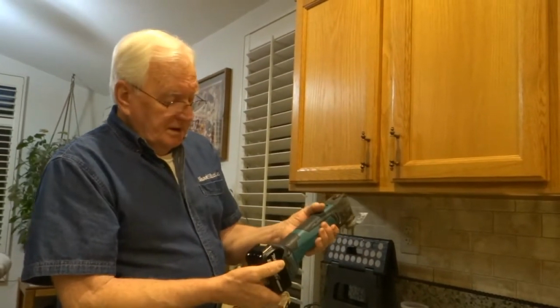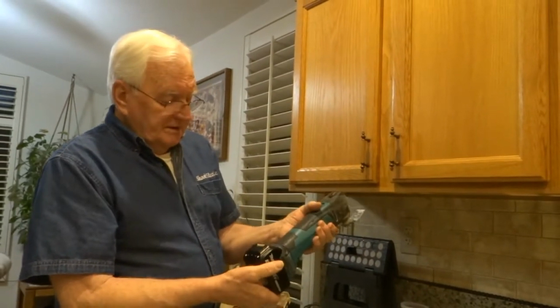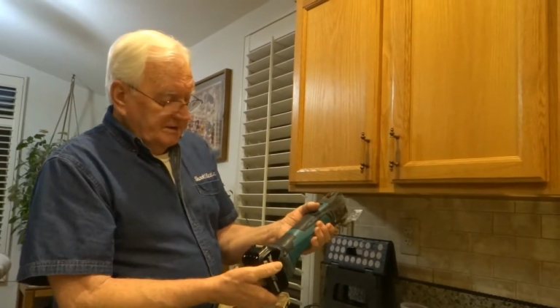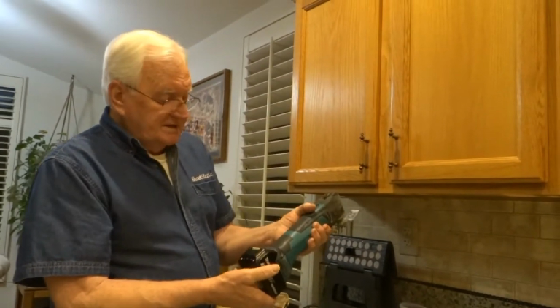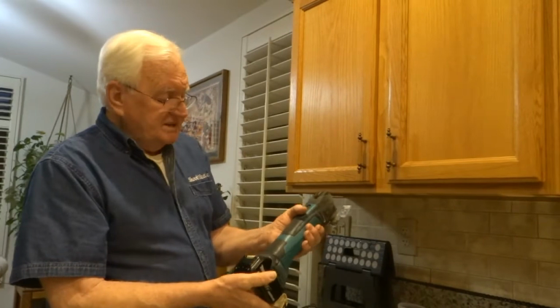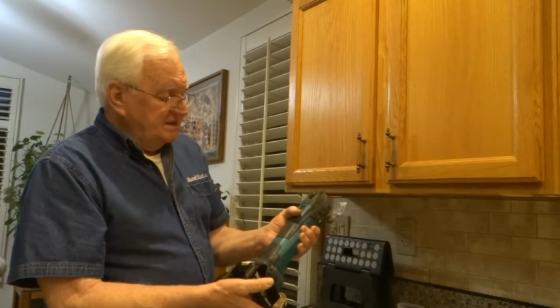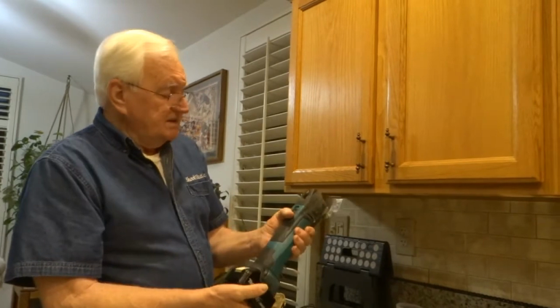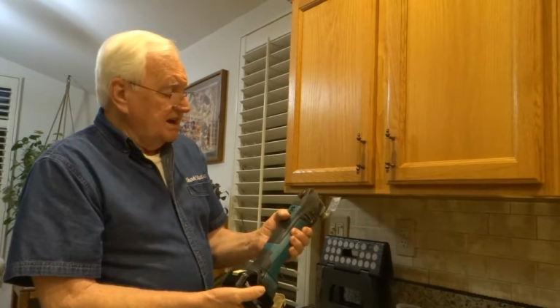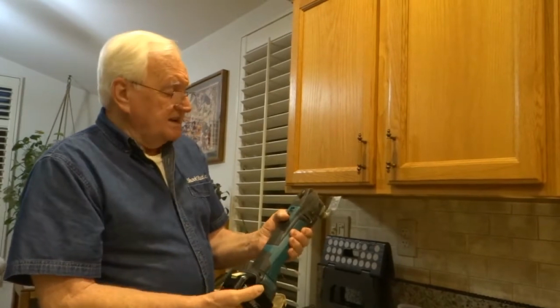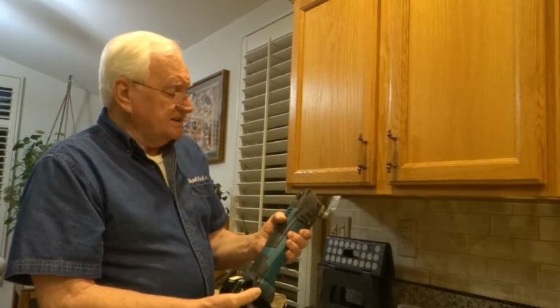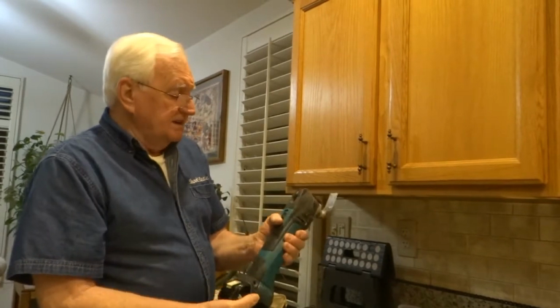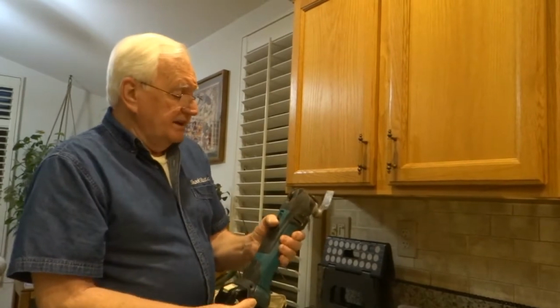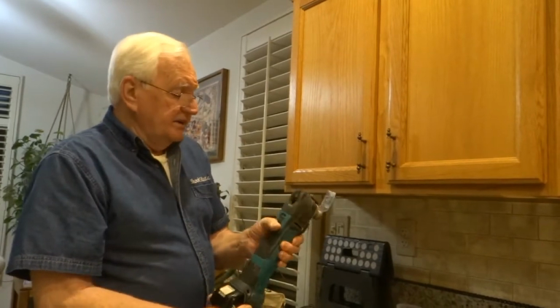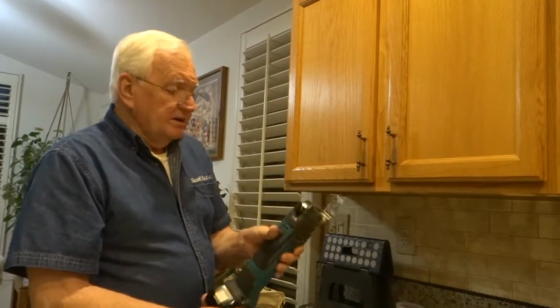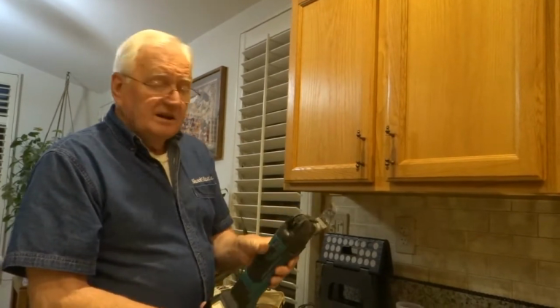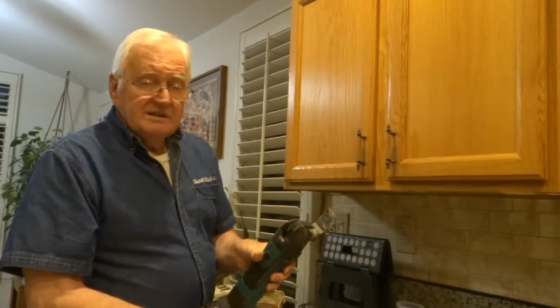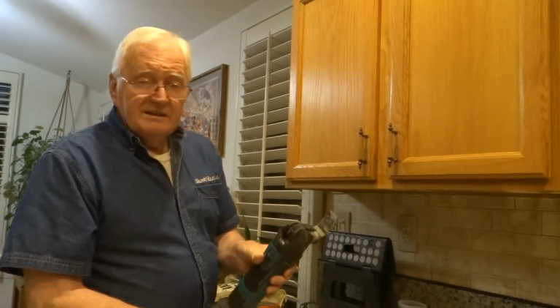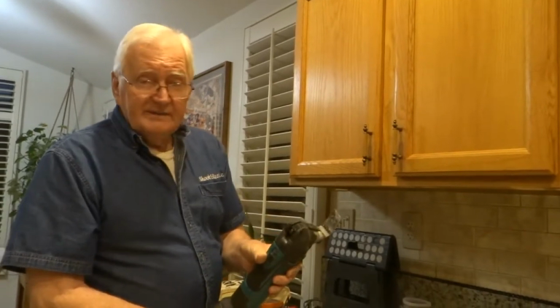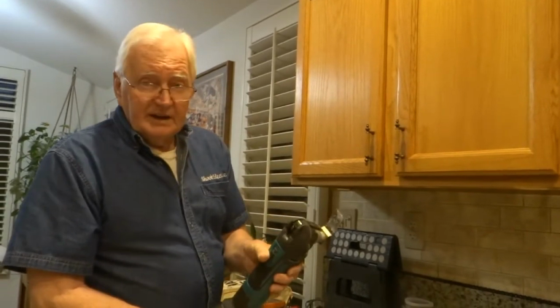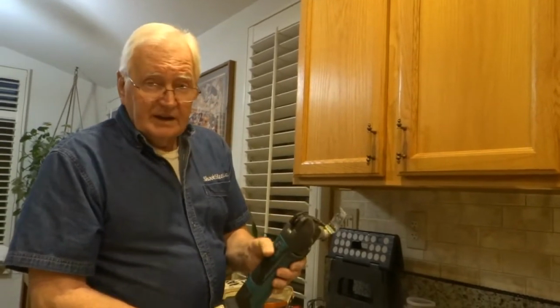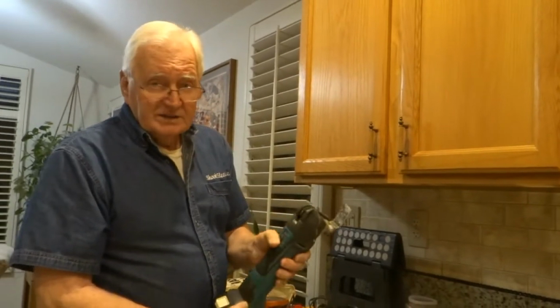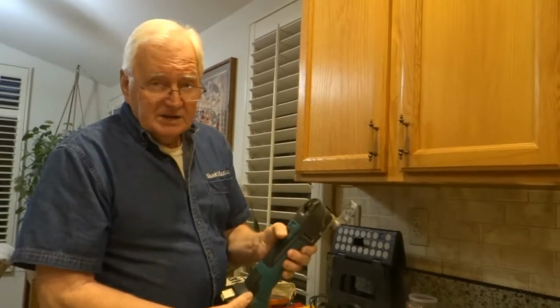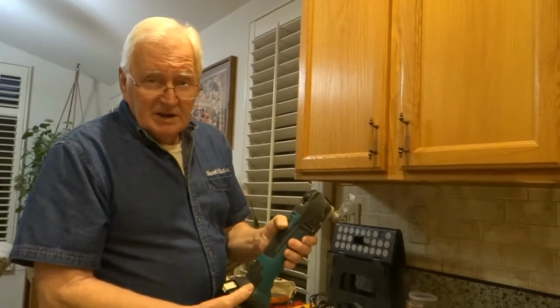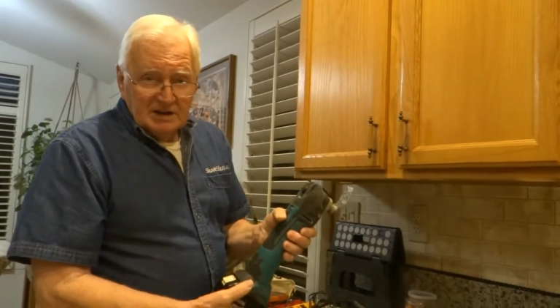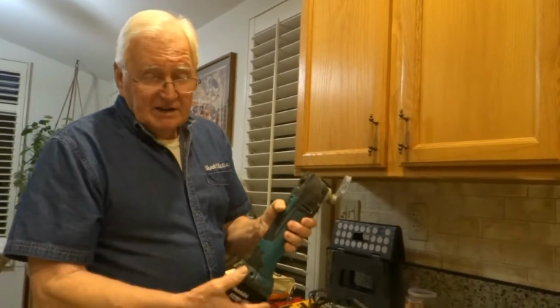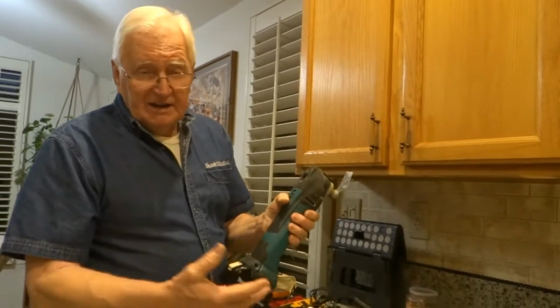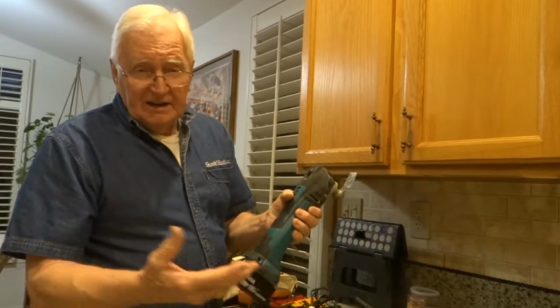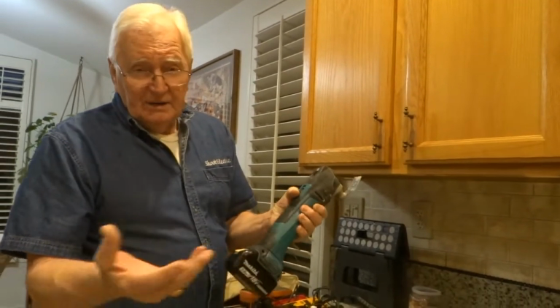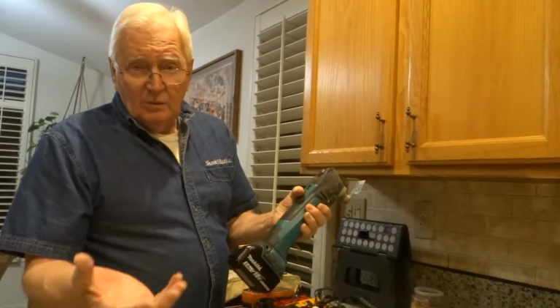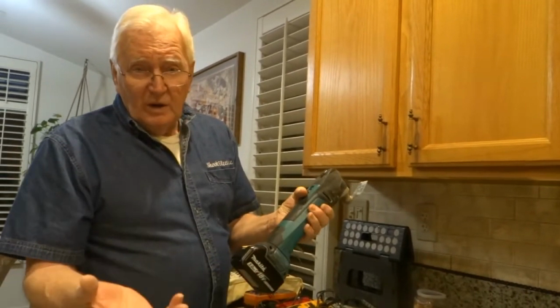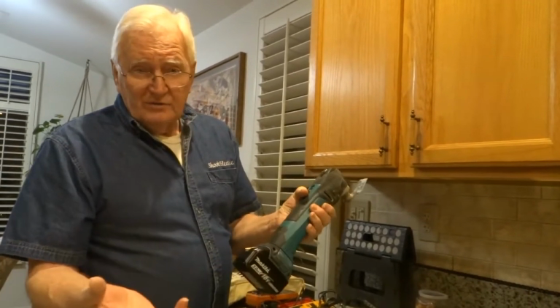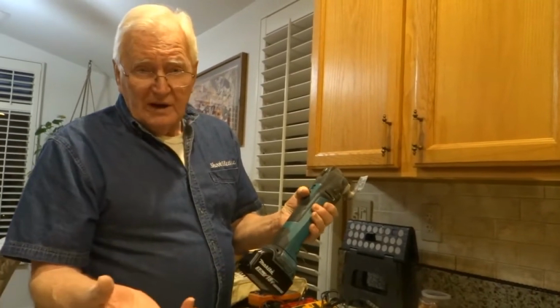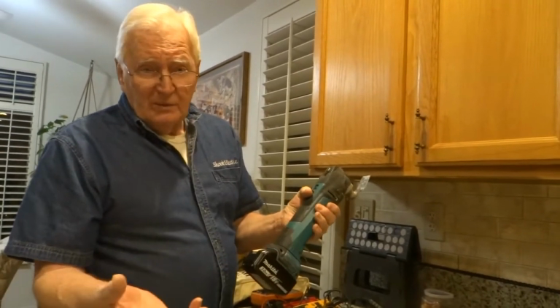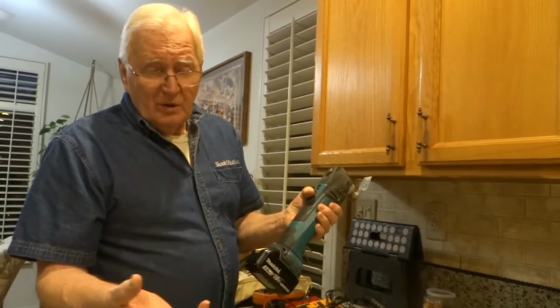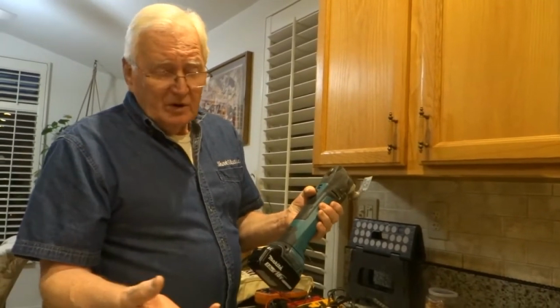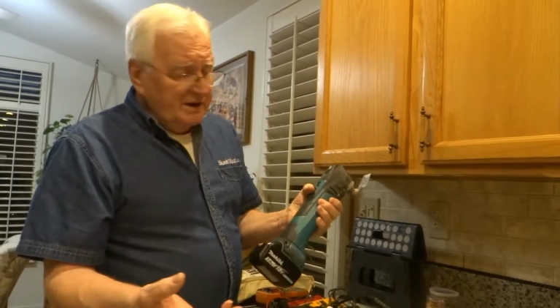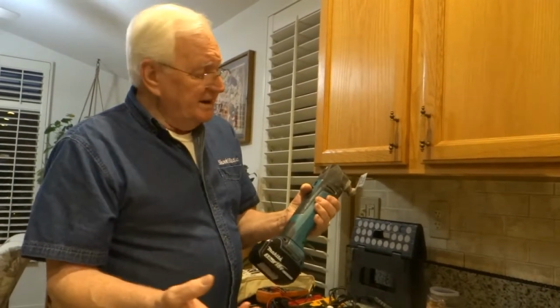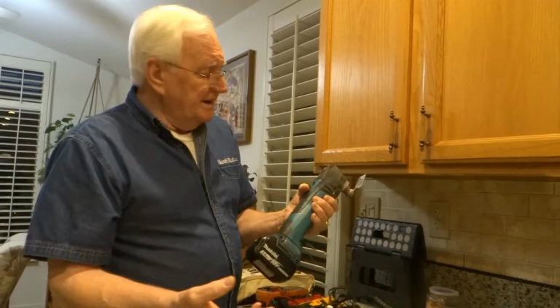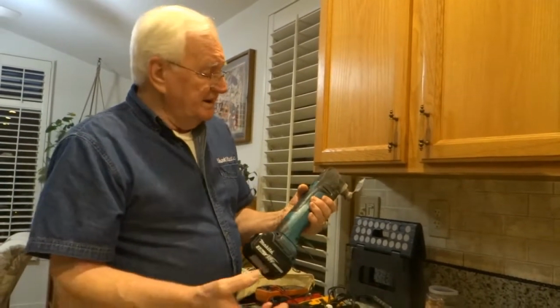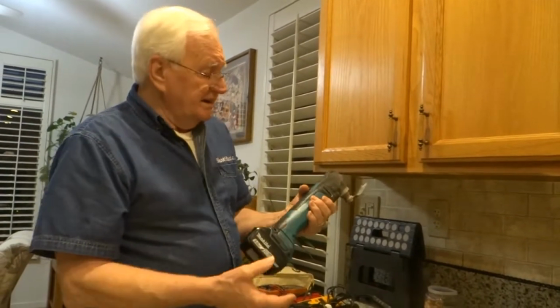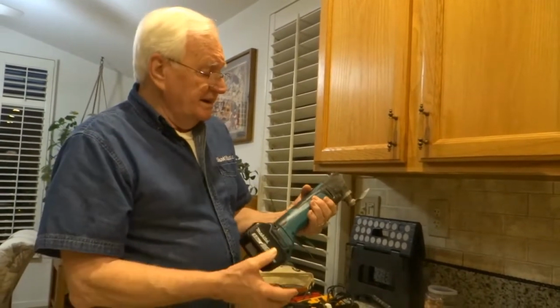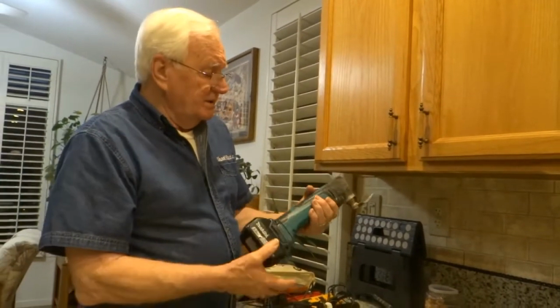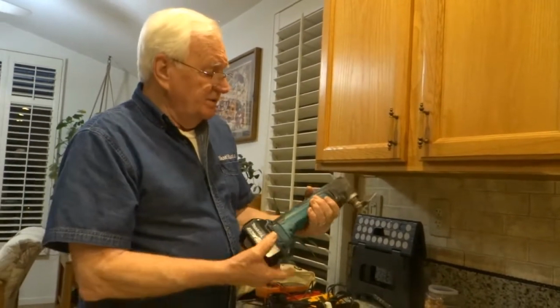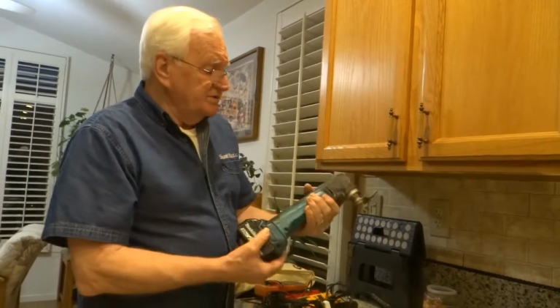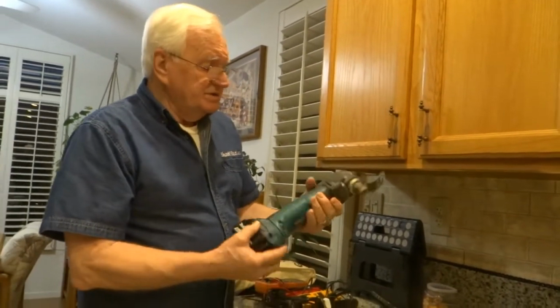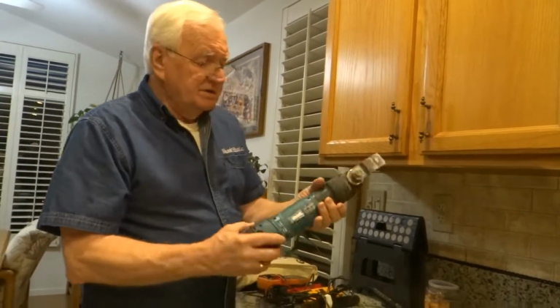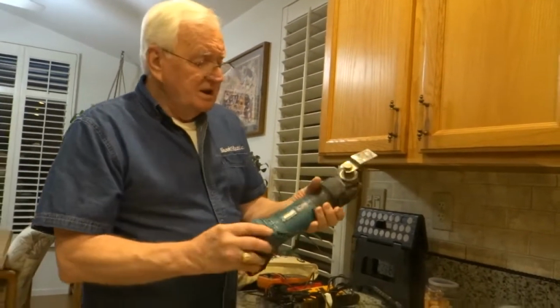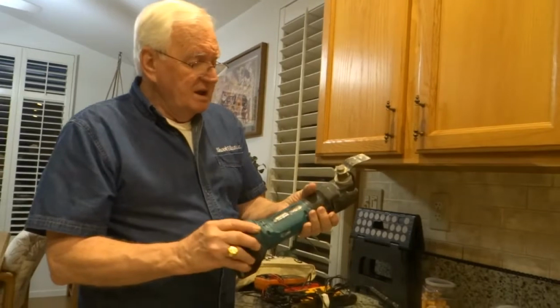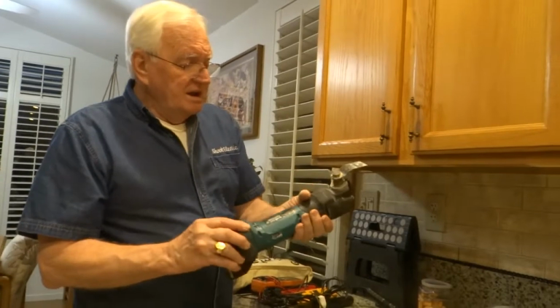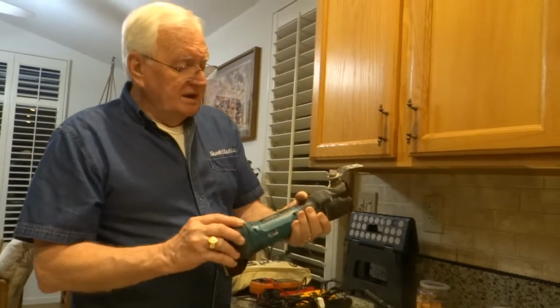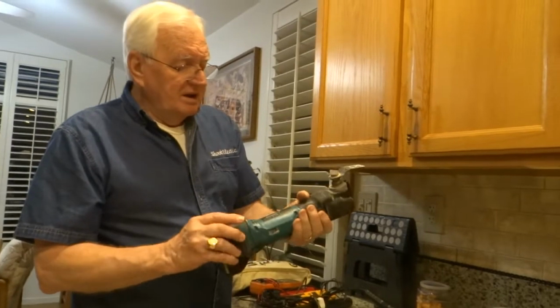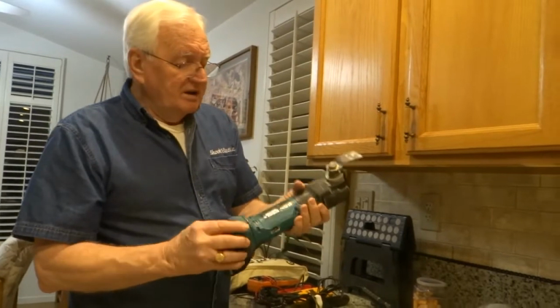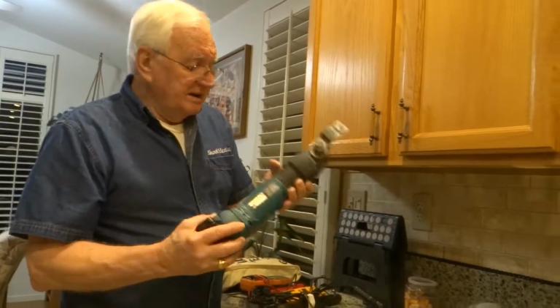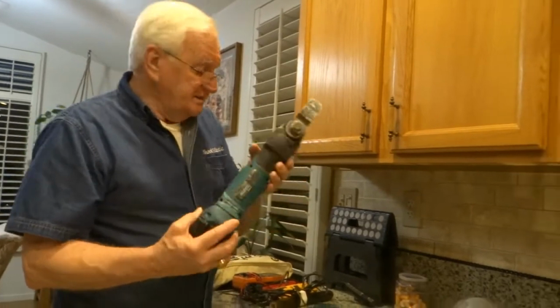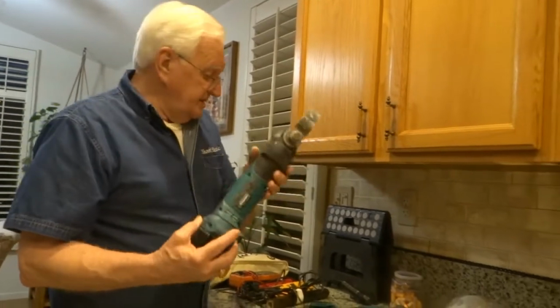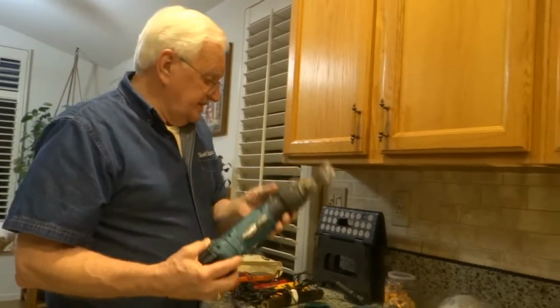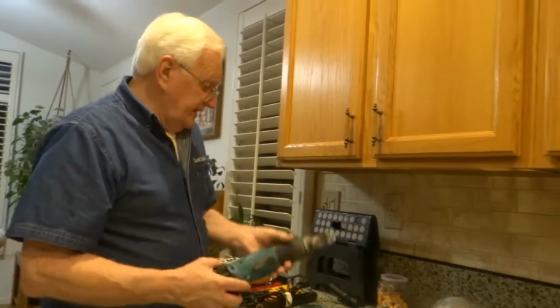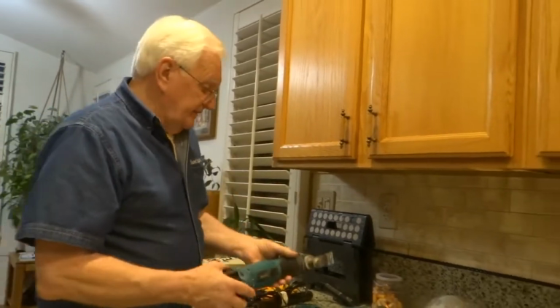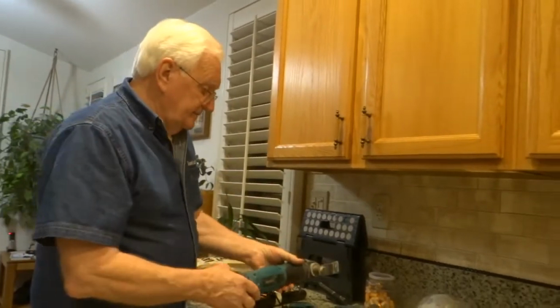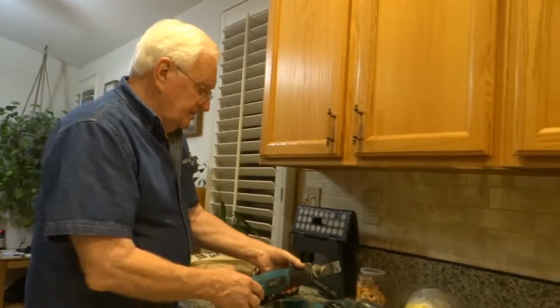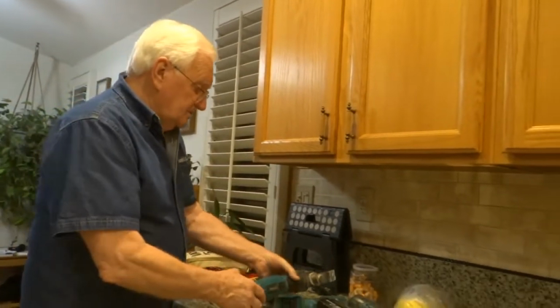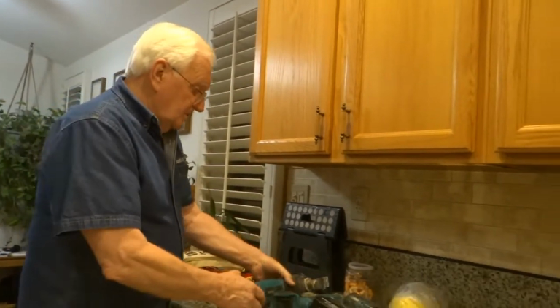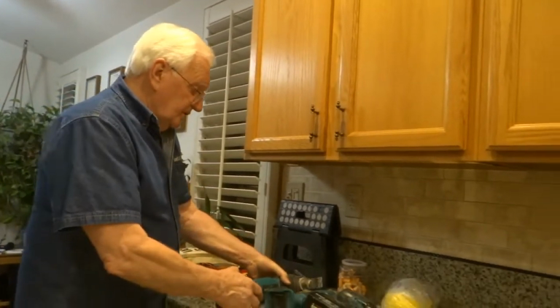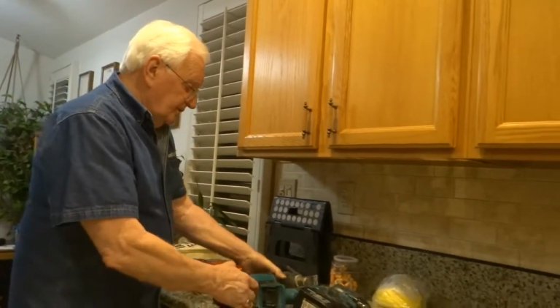This is an oscillator. I love it. It's great for cutting in drywall, cutting holes, and all kinds of stuff. It's wonderful.